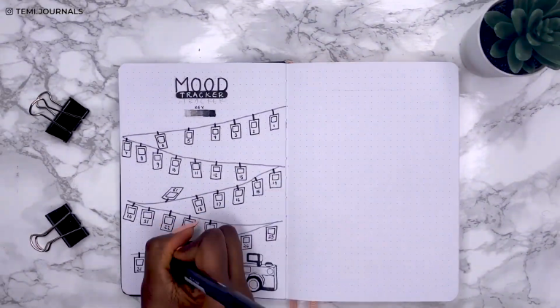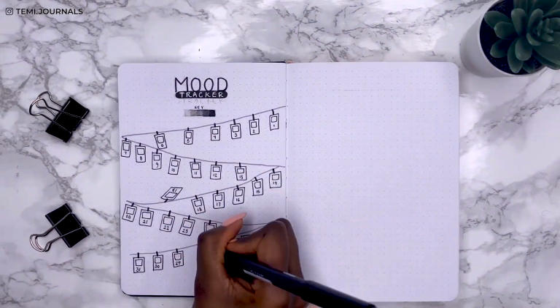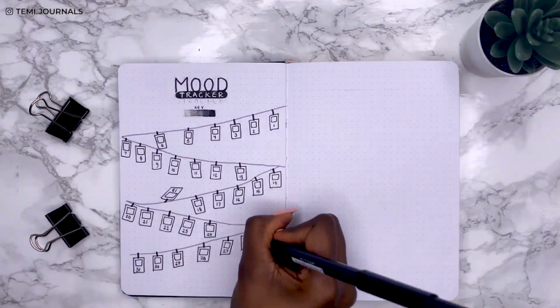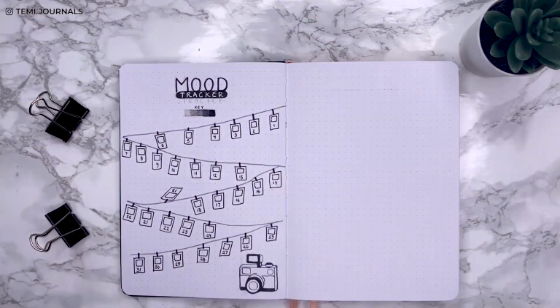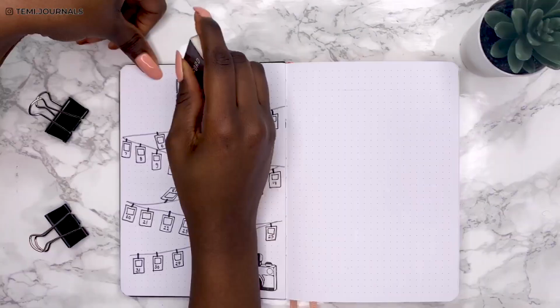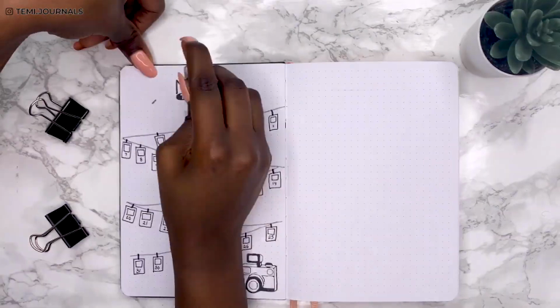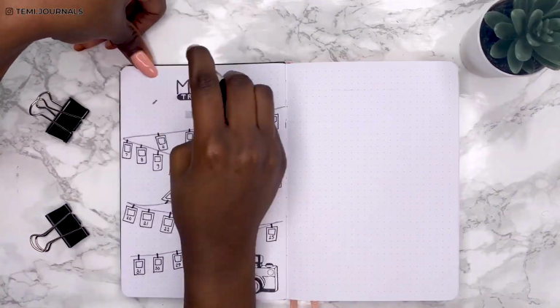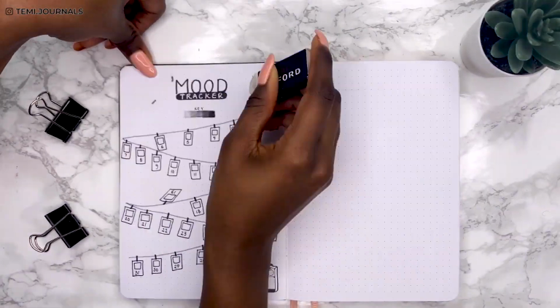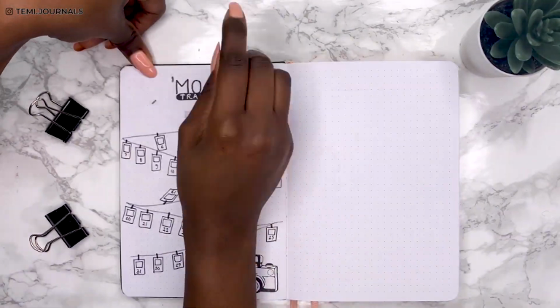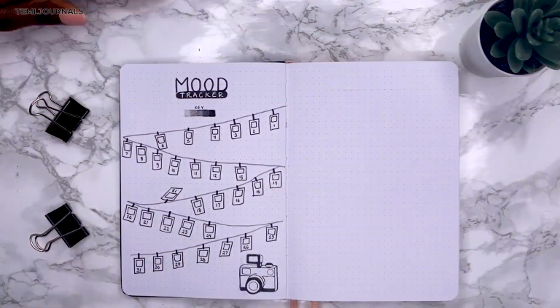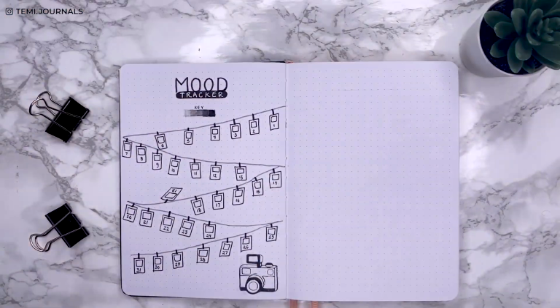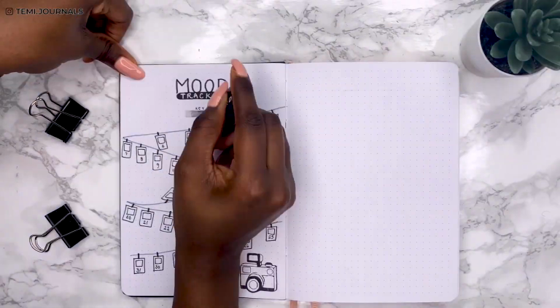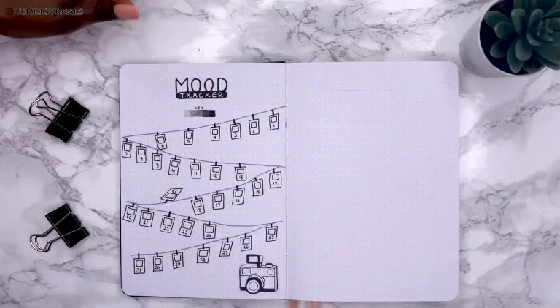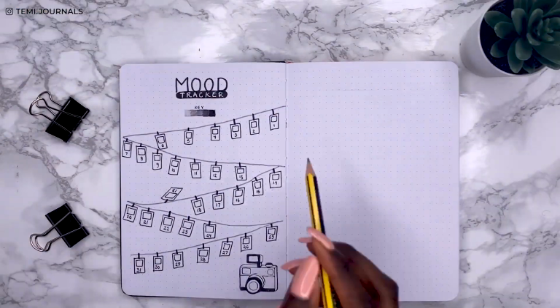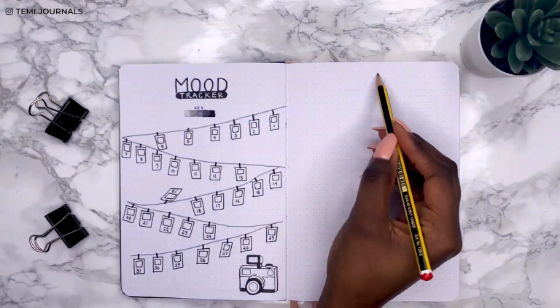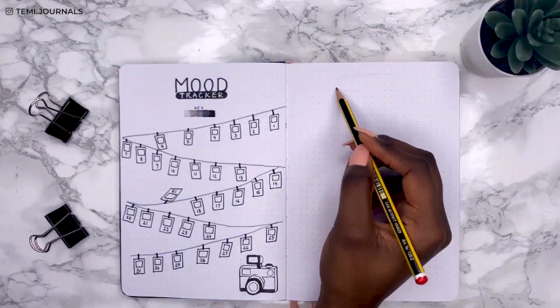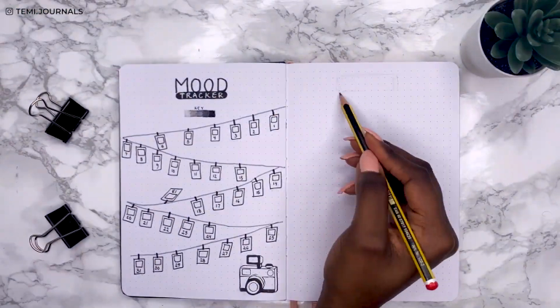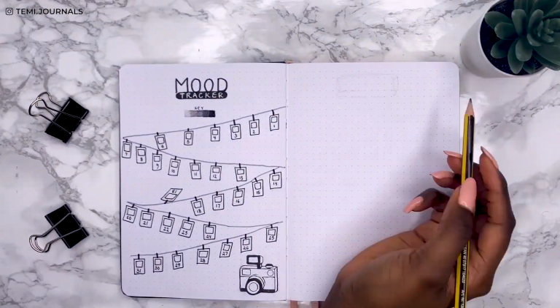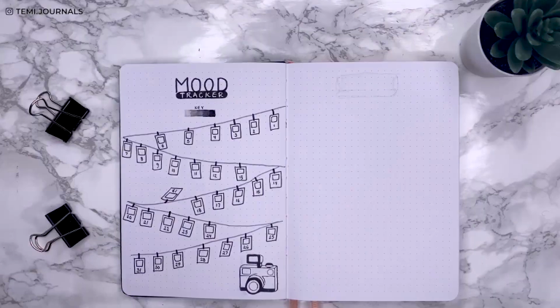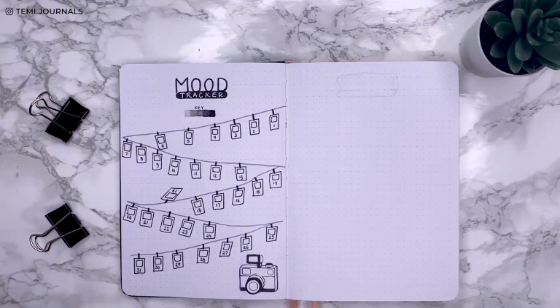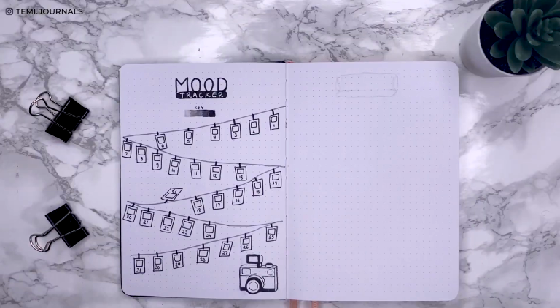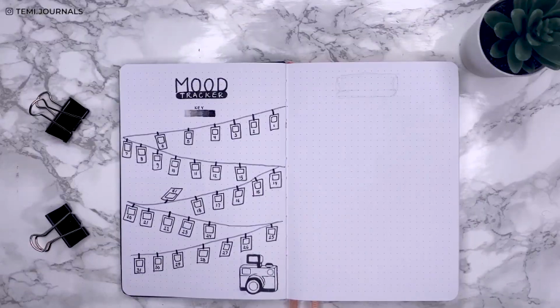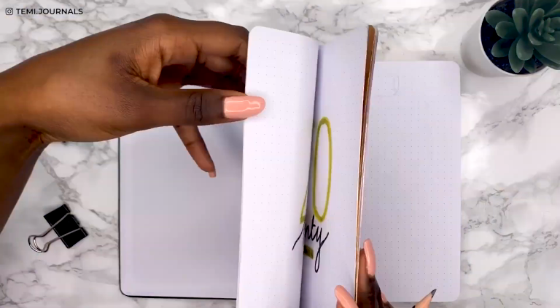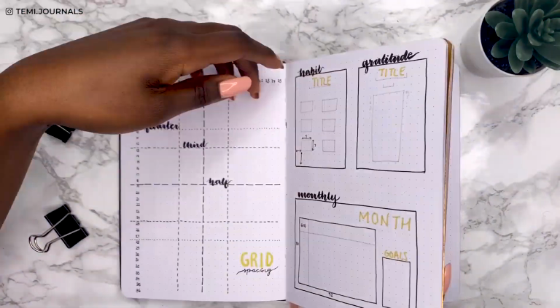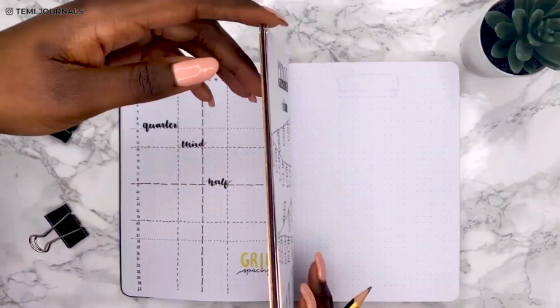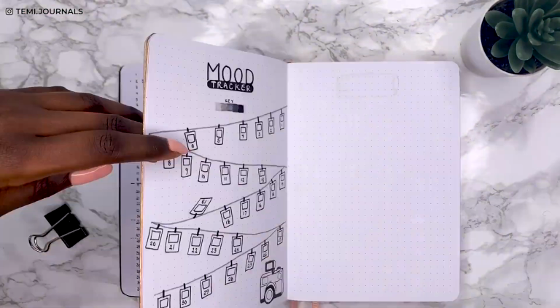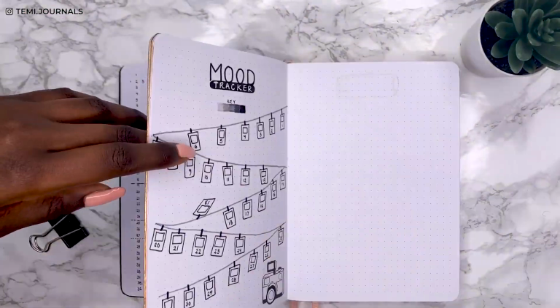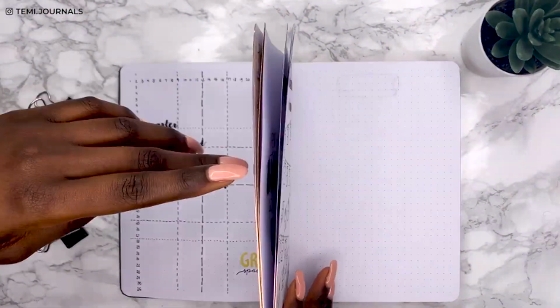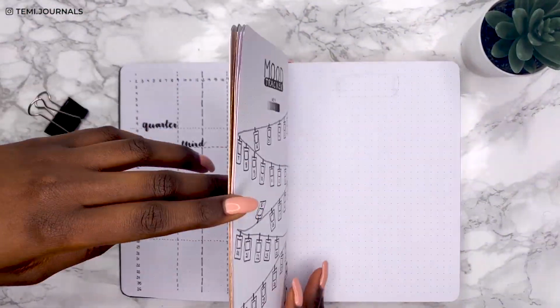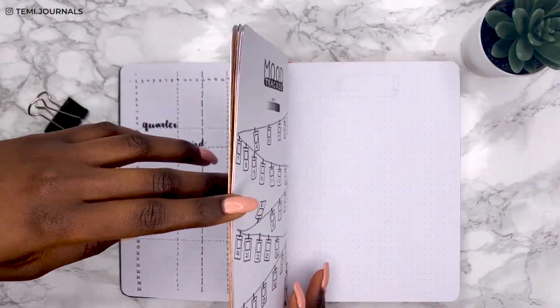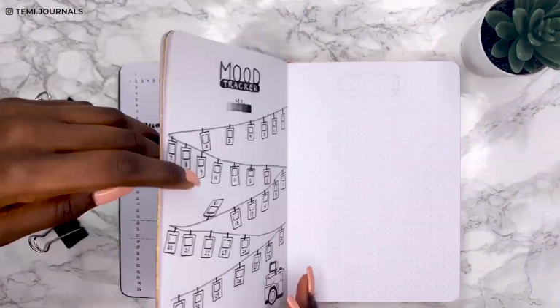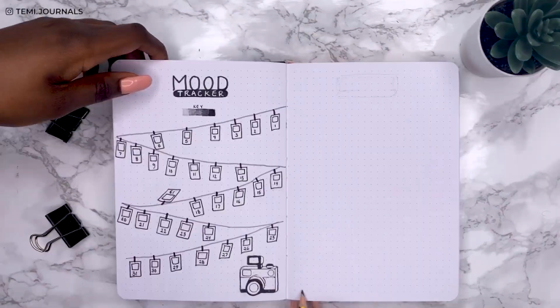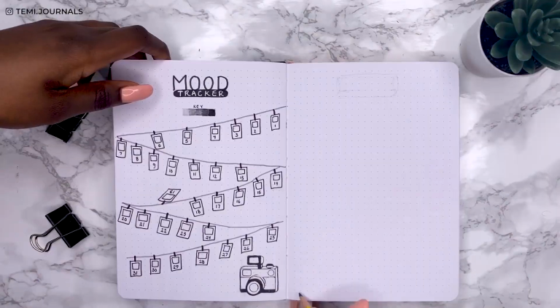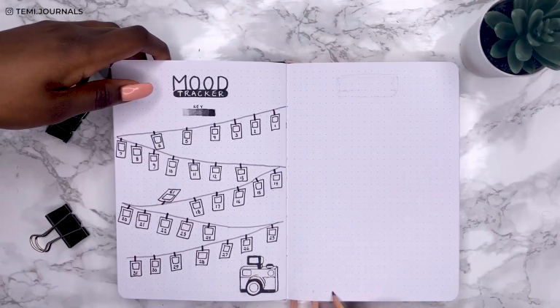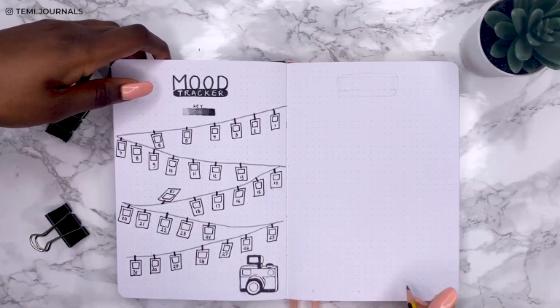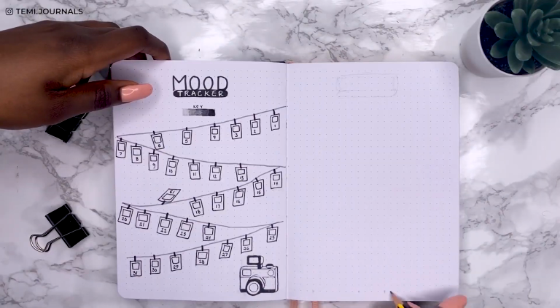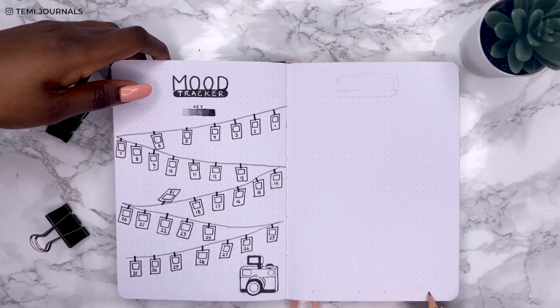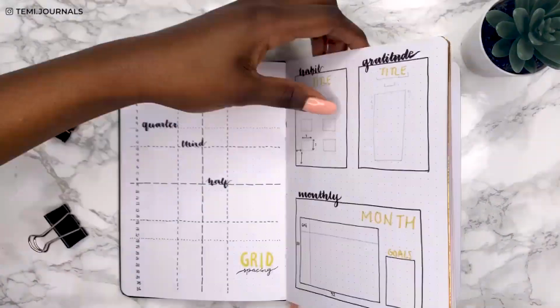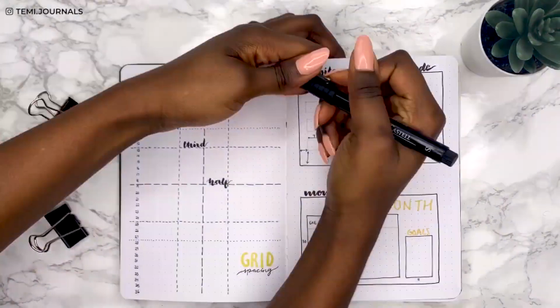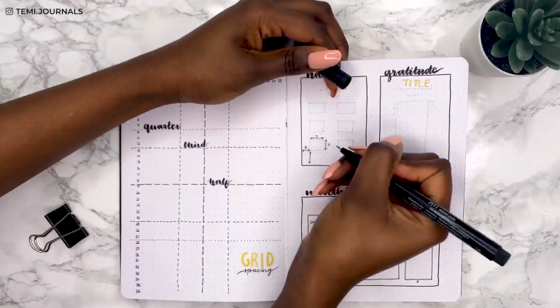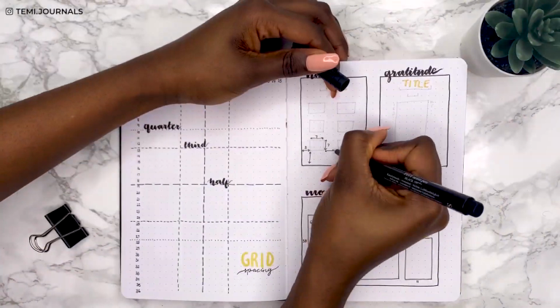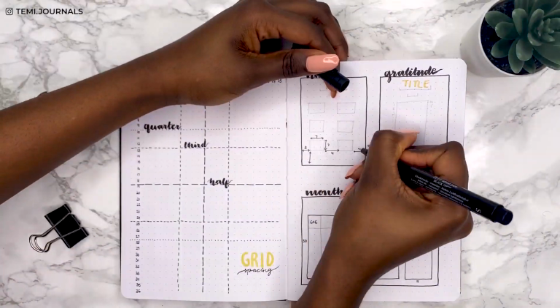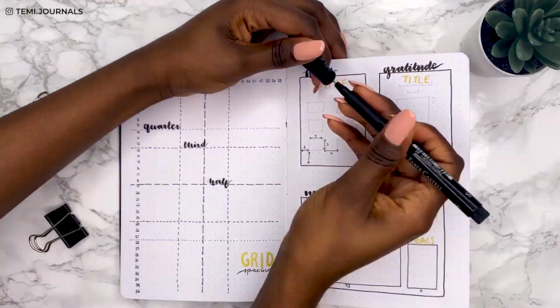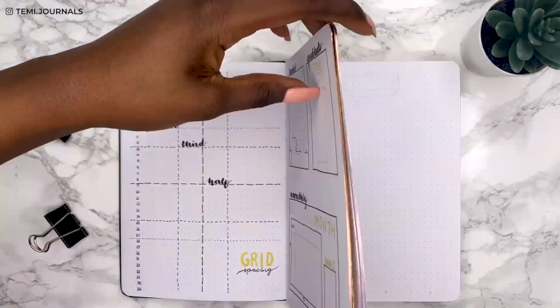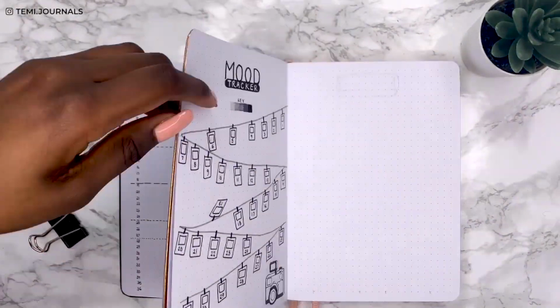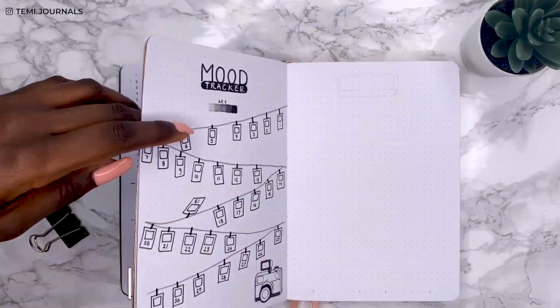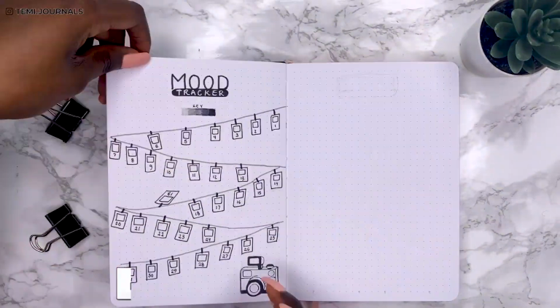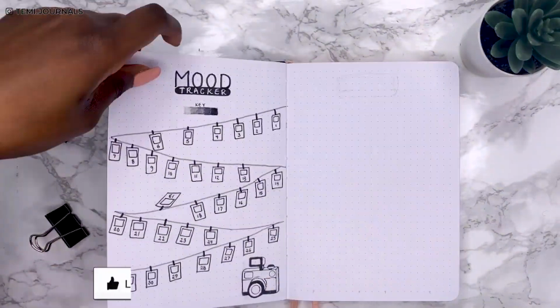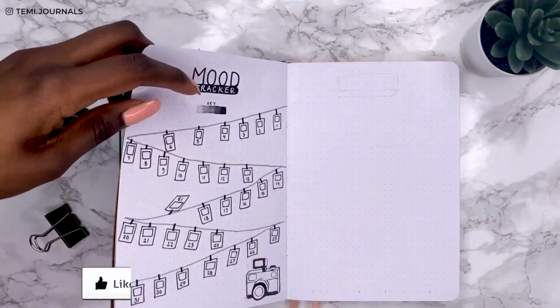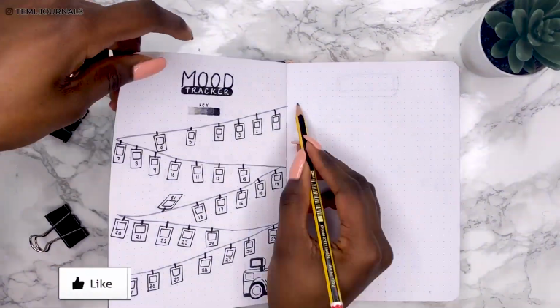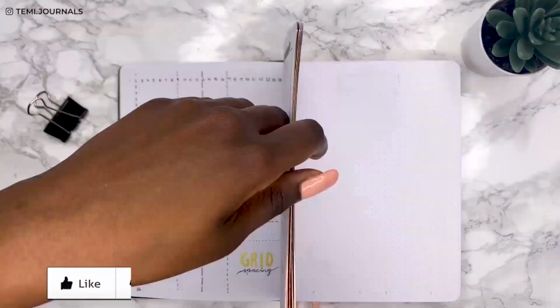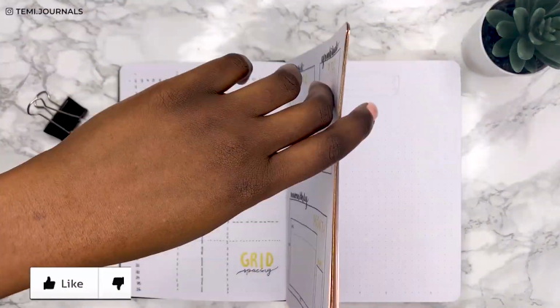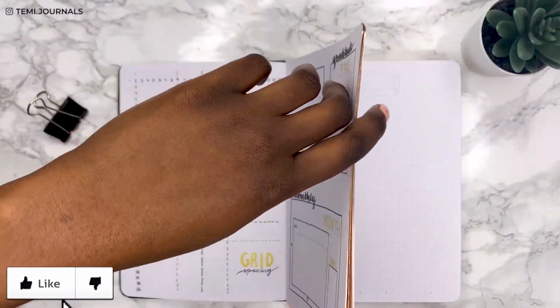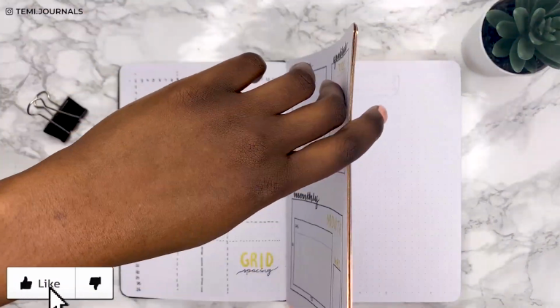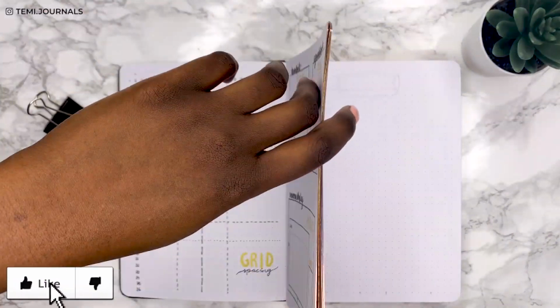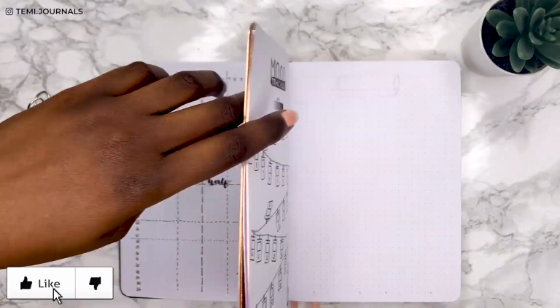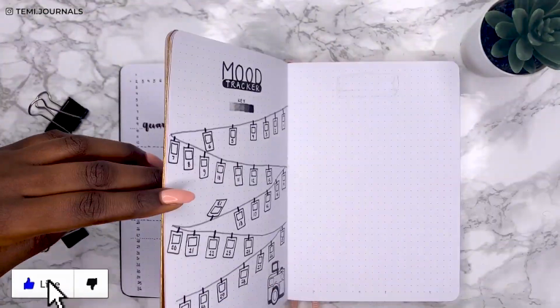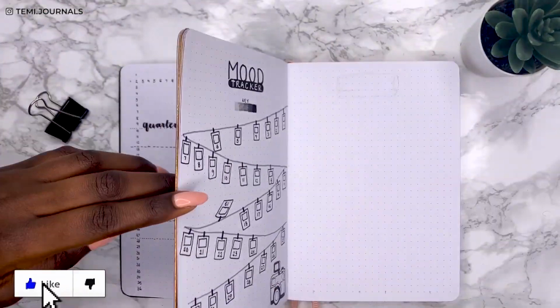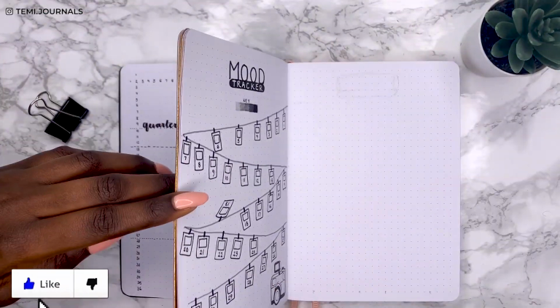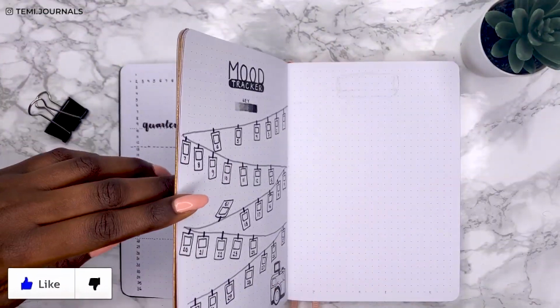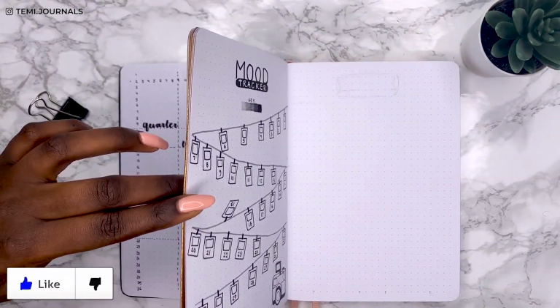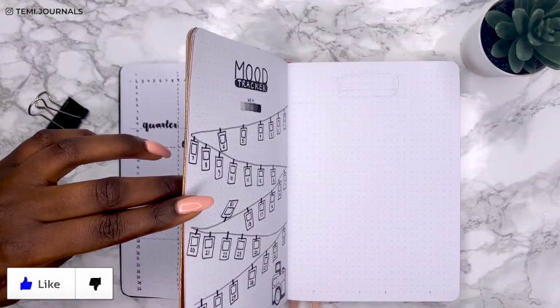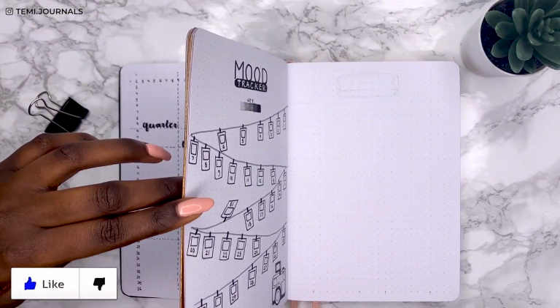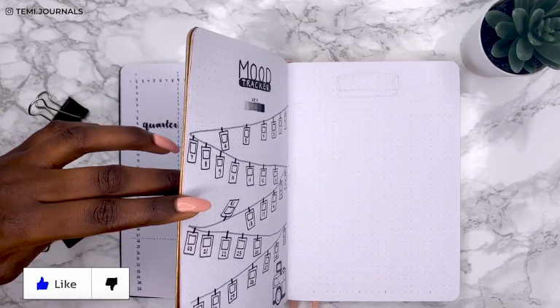The key is just different shades of my Tombow grey pen, because this is a complete black and white theme and I didn't really want to involve any other colour.